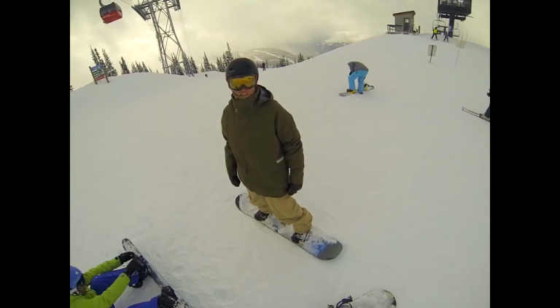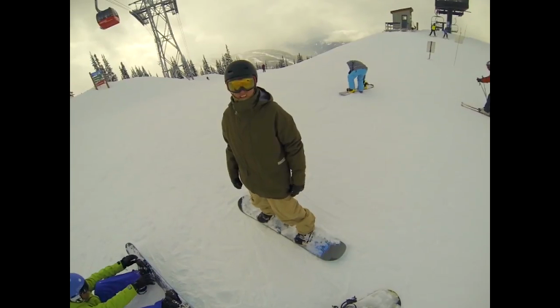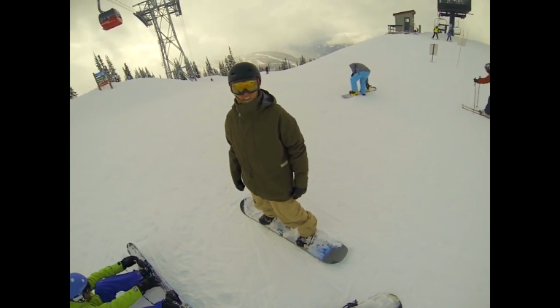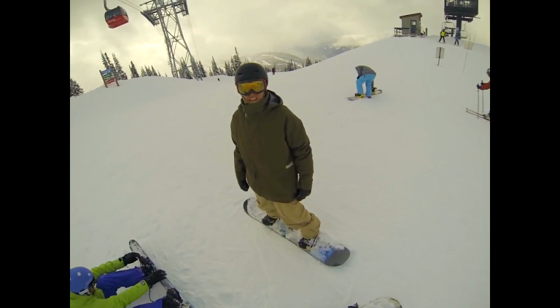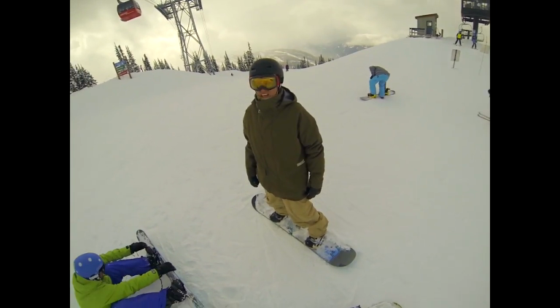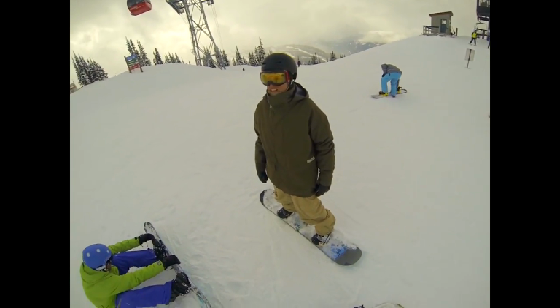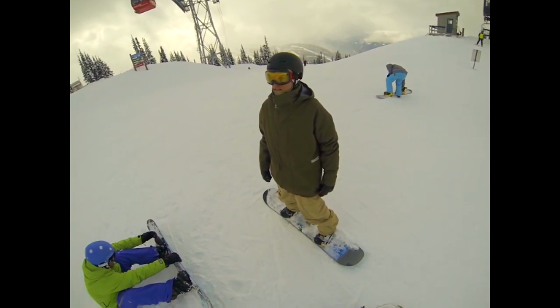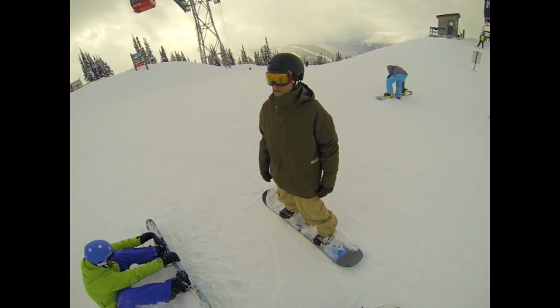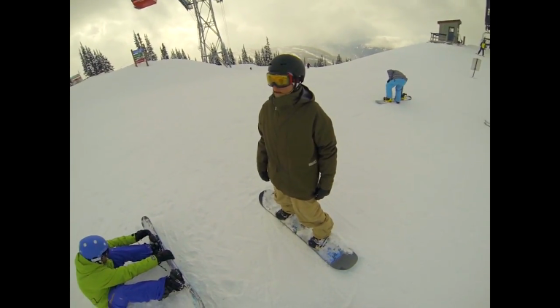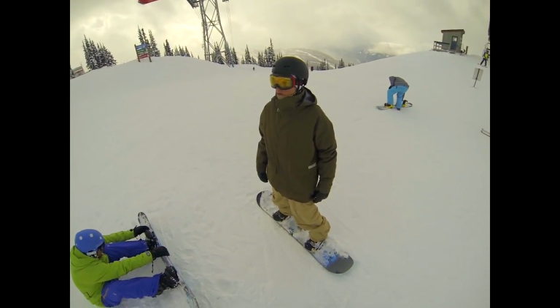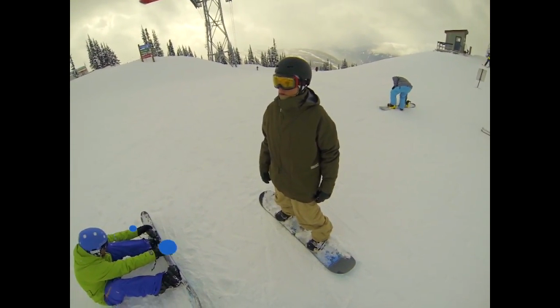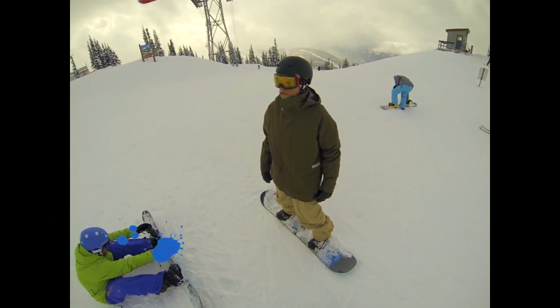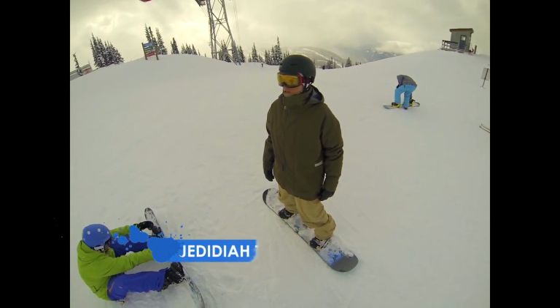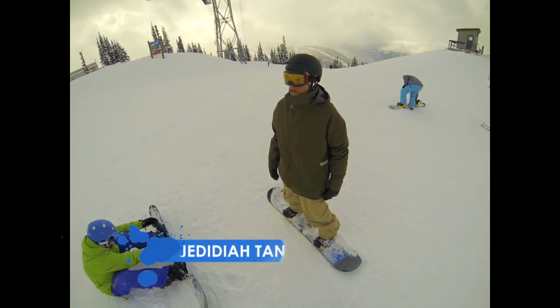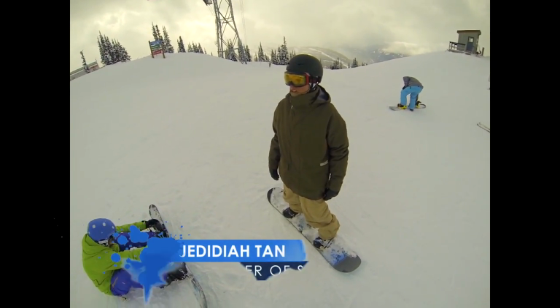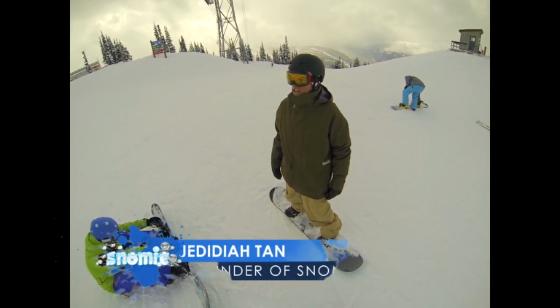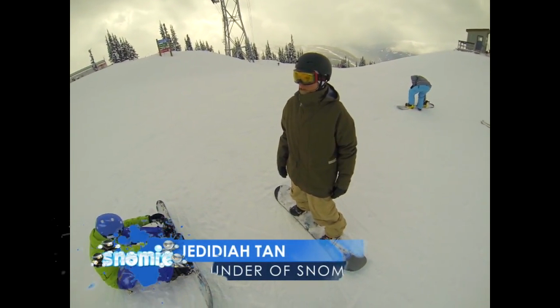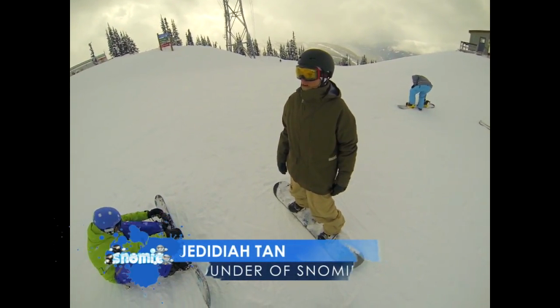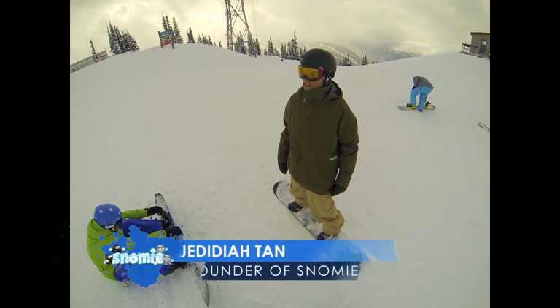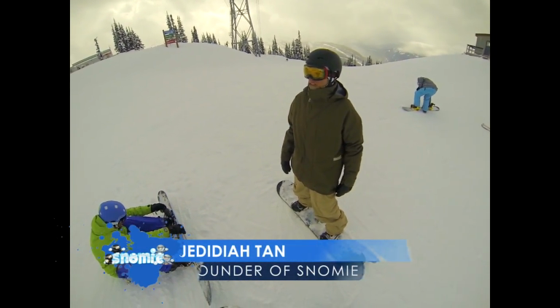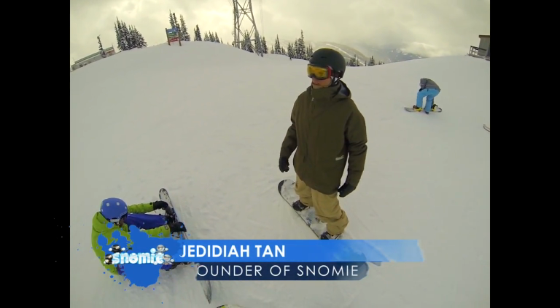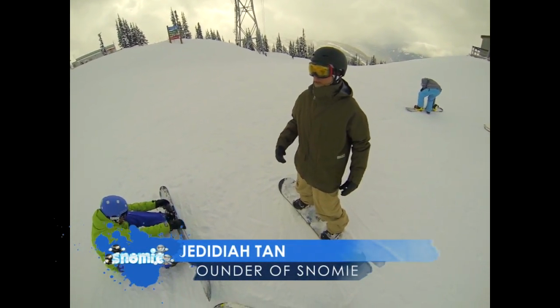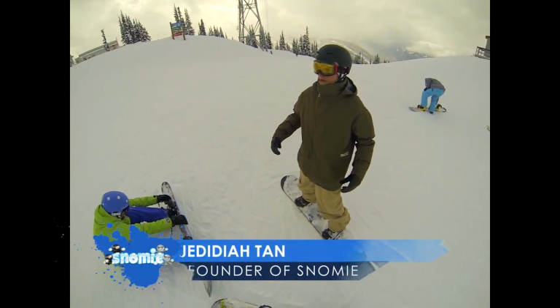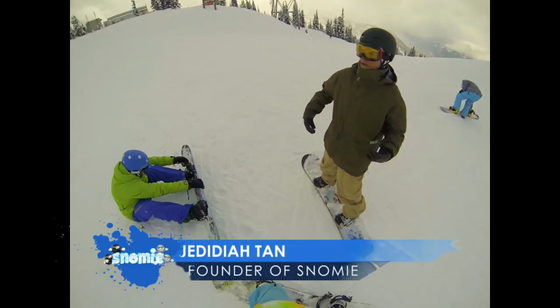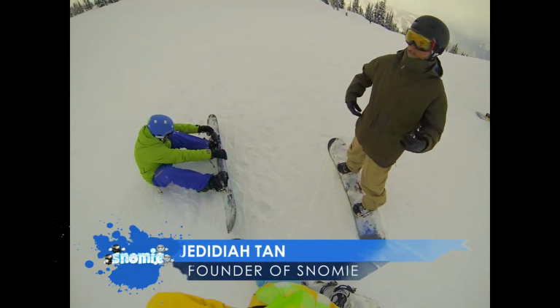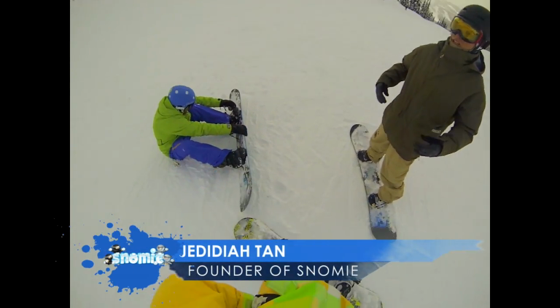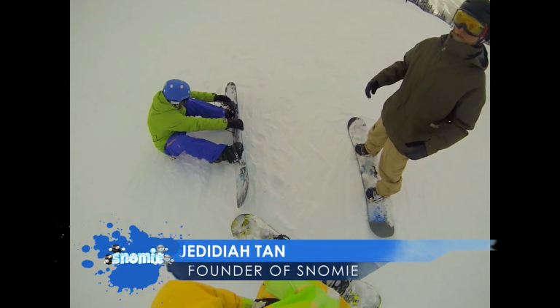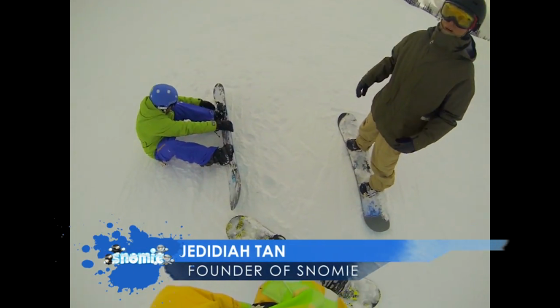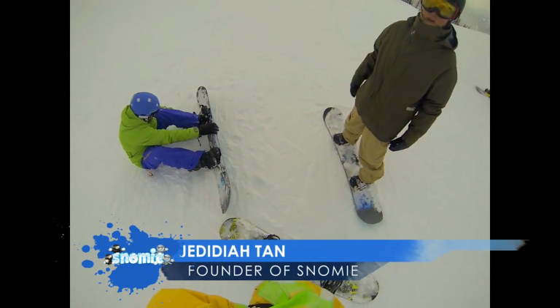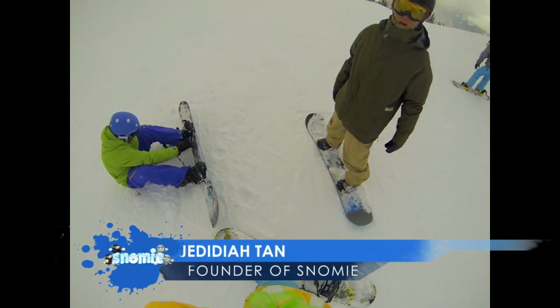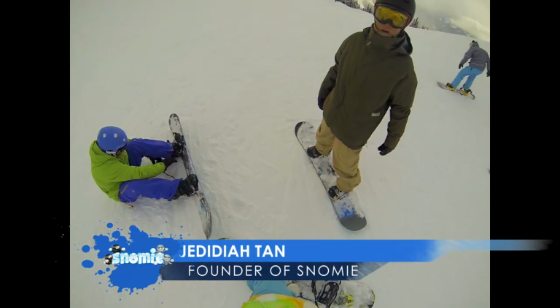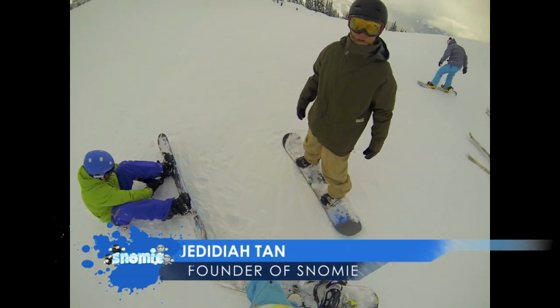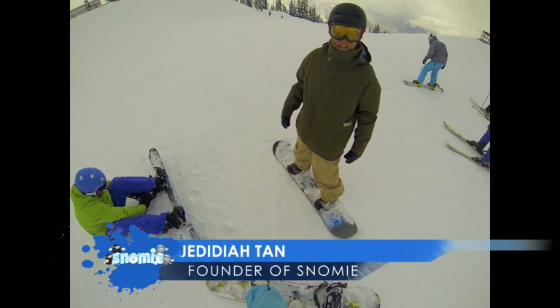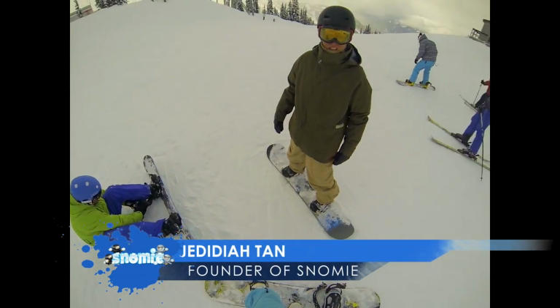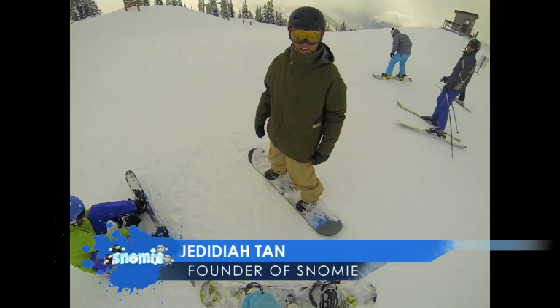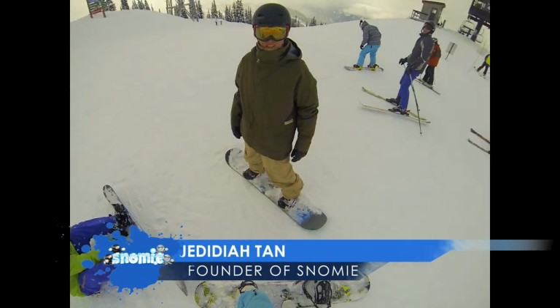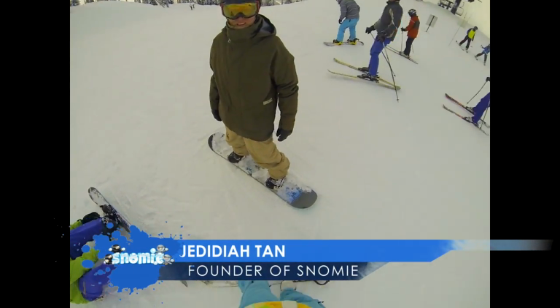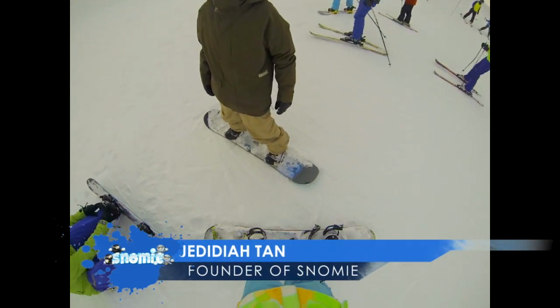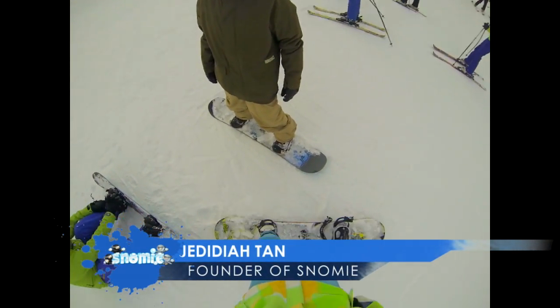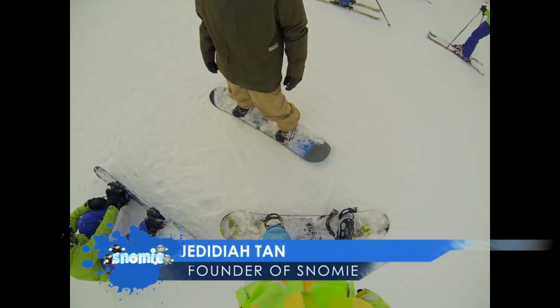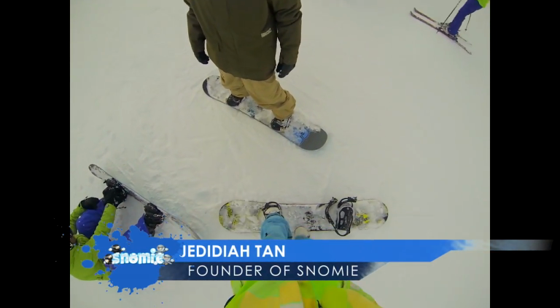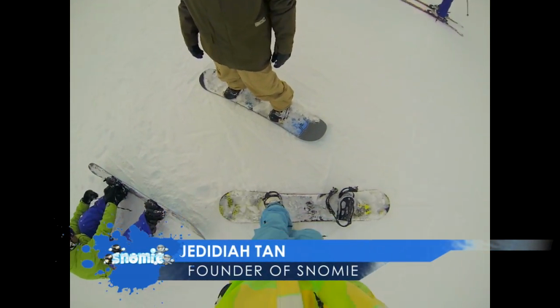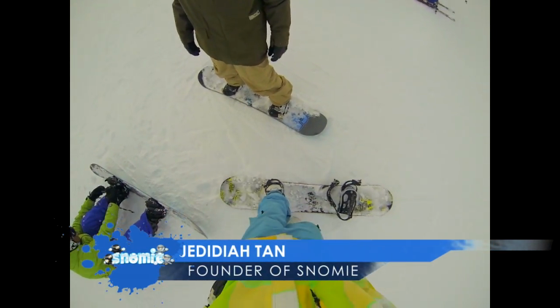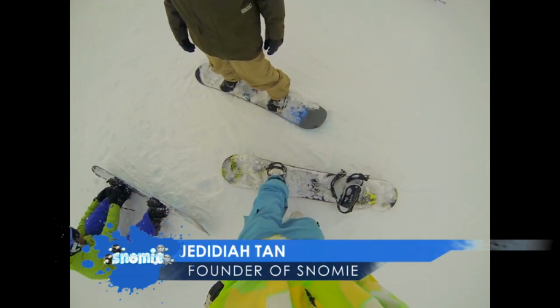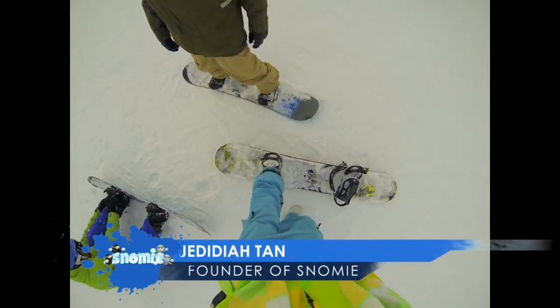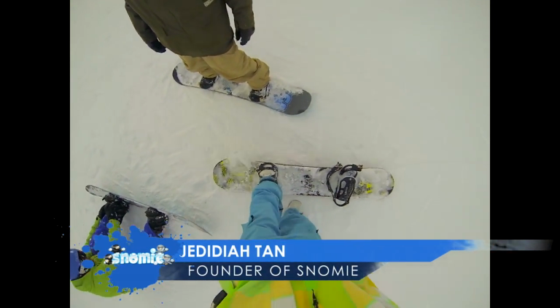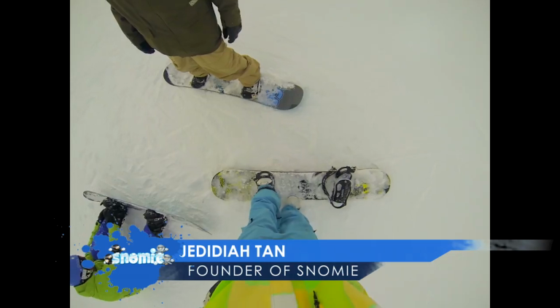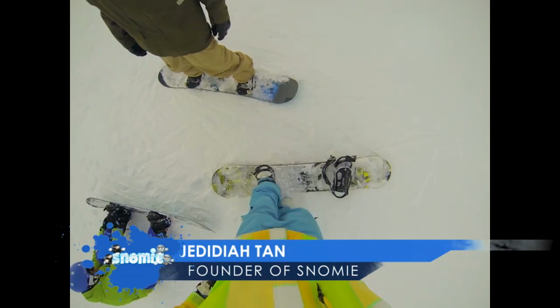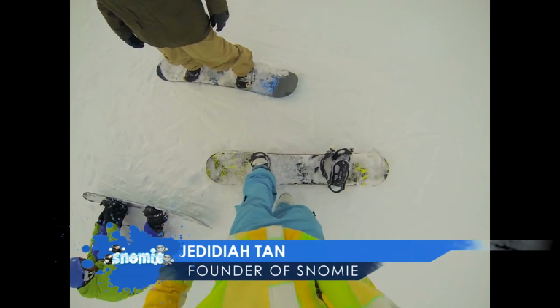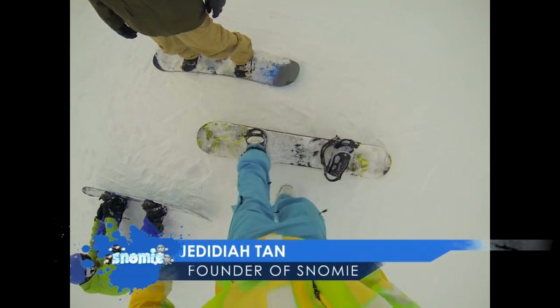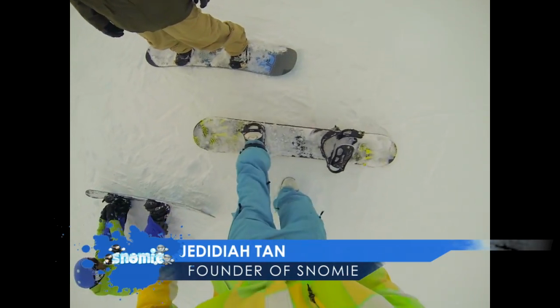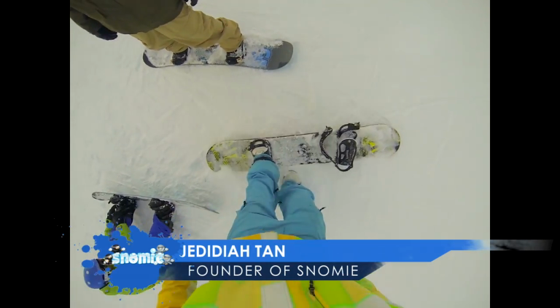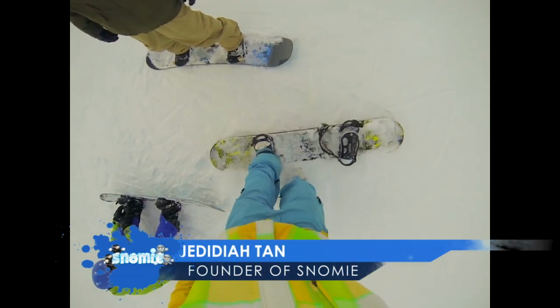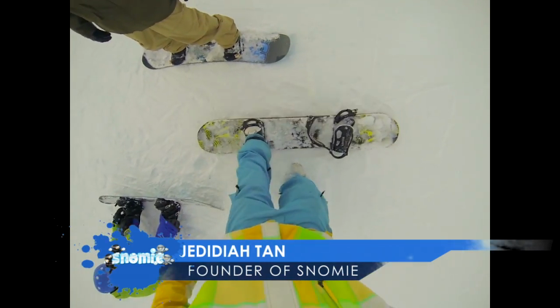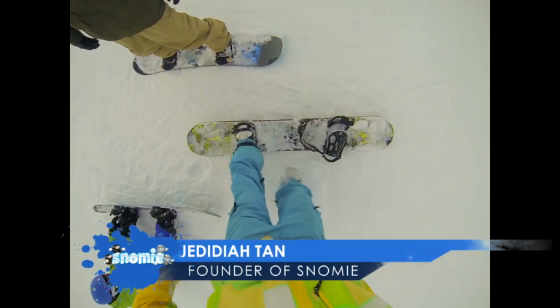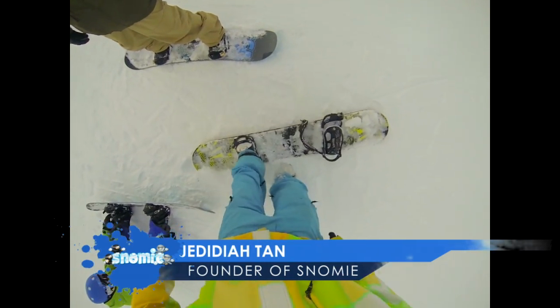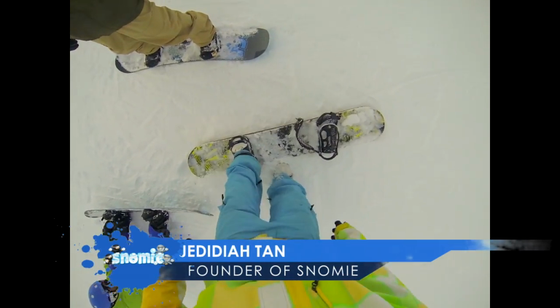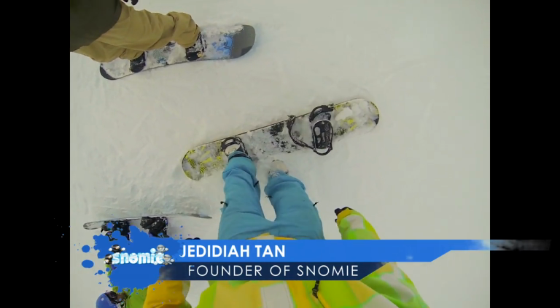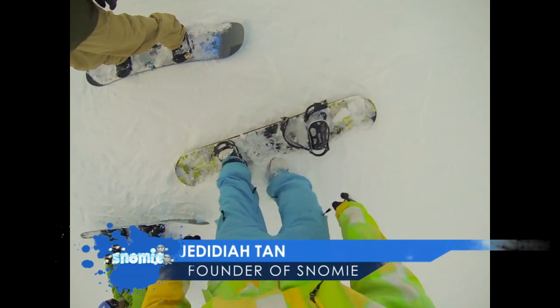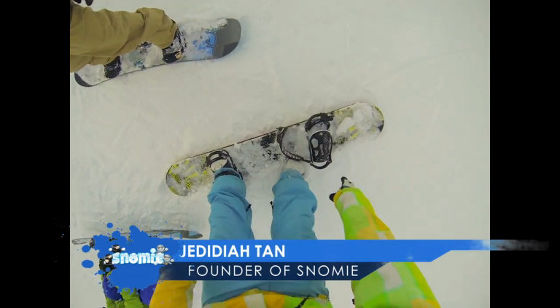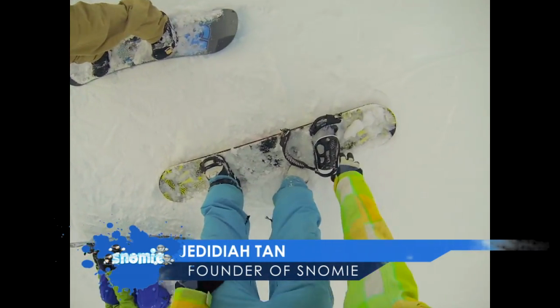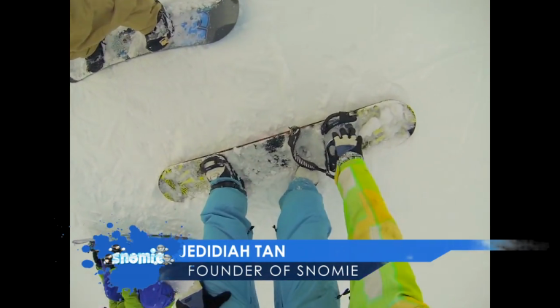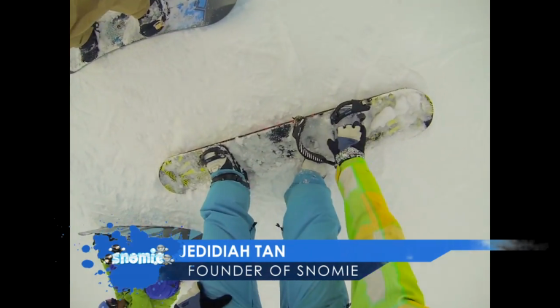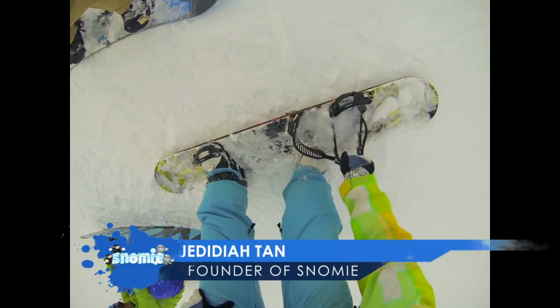Hello everyone. Jeddodah10 aka Jed from snowbee.com here, and this week let's talk about balanced snowboard progression.